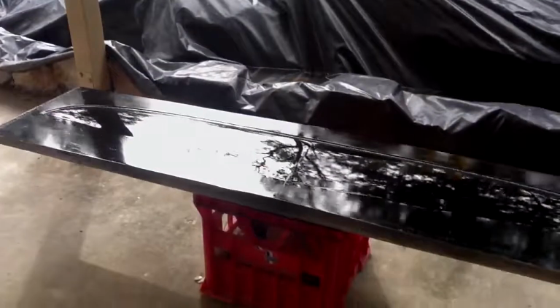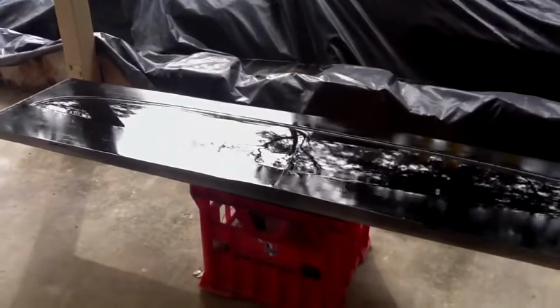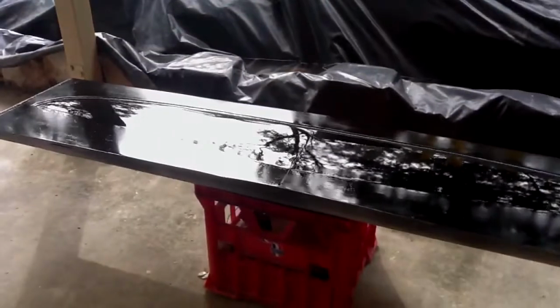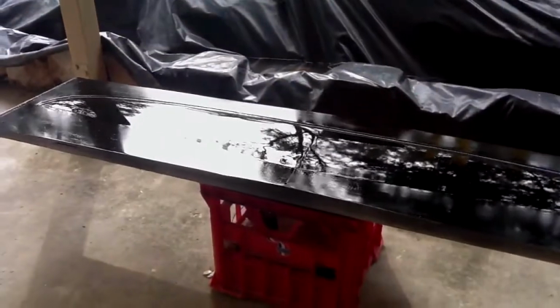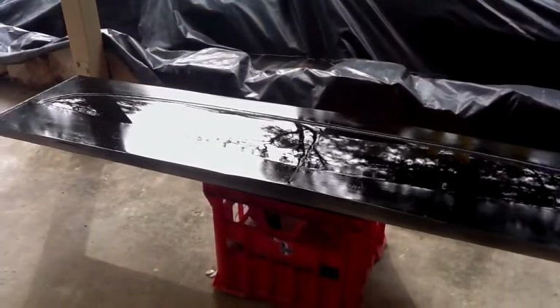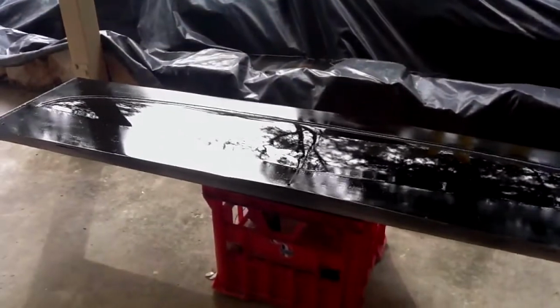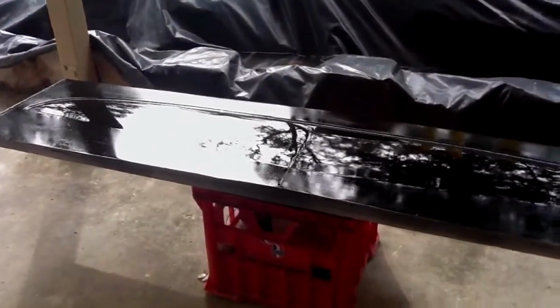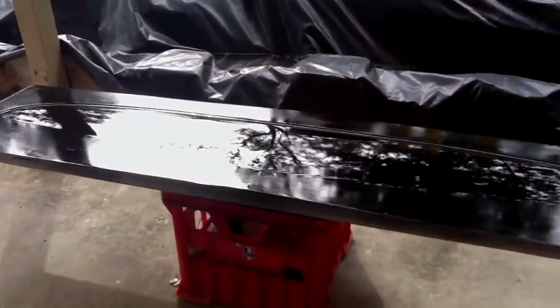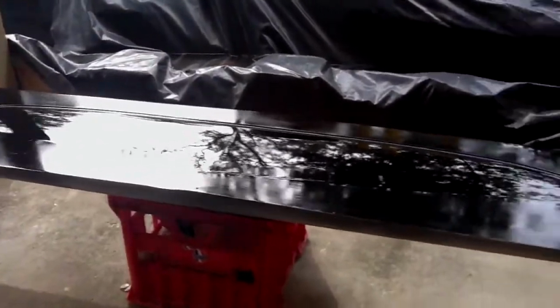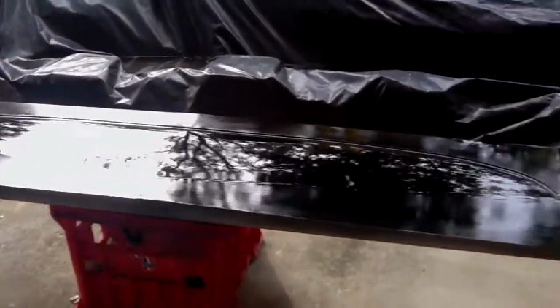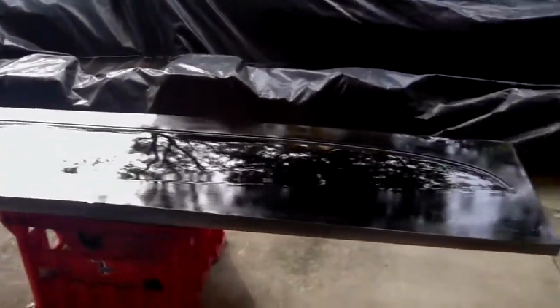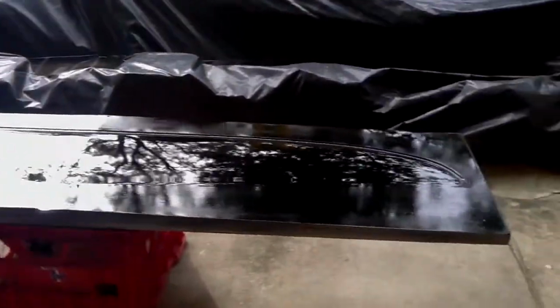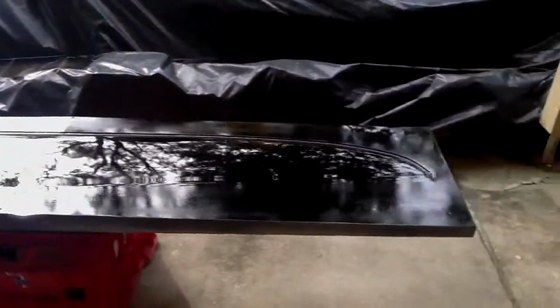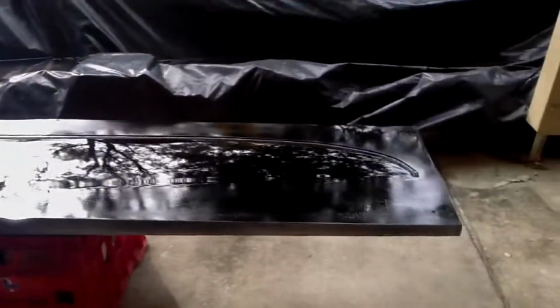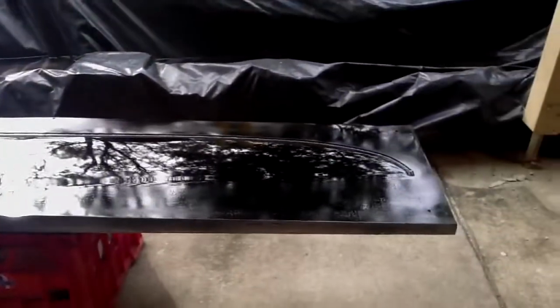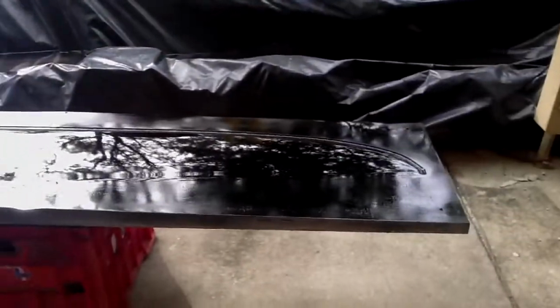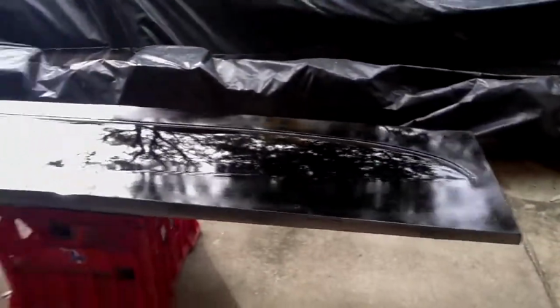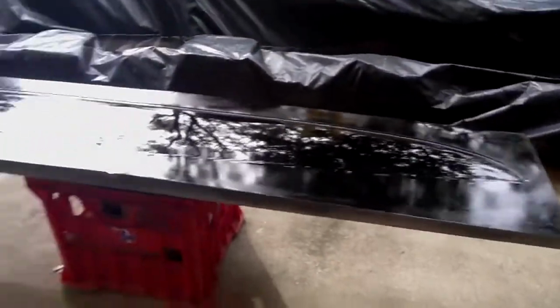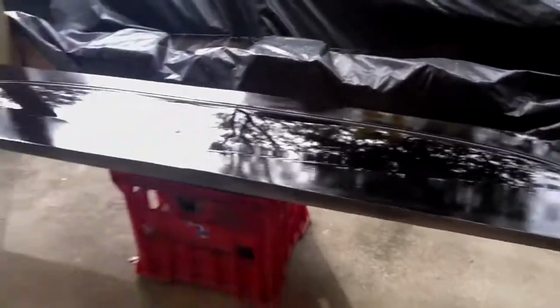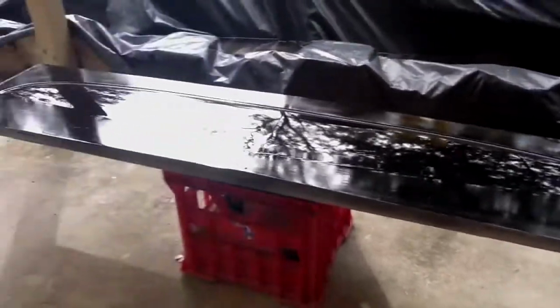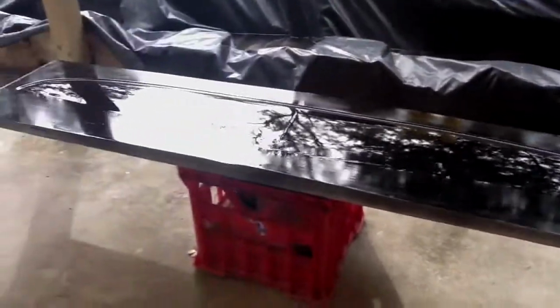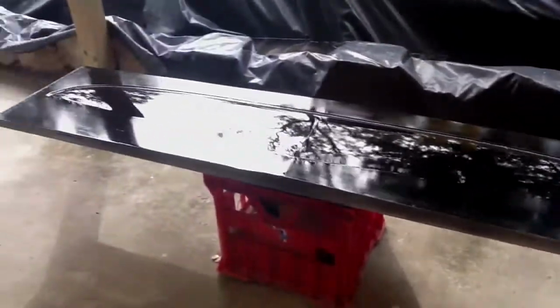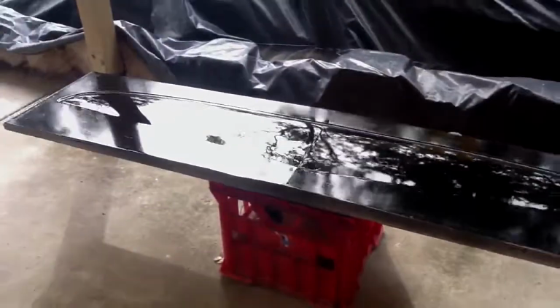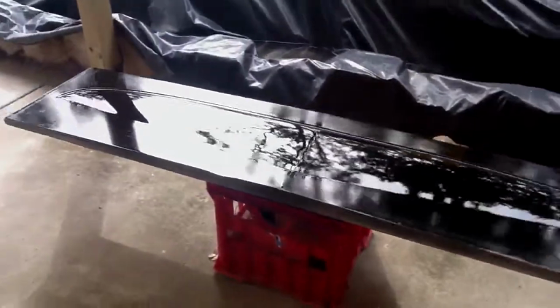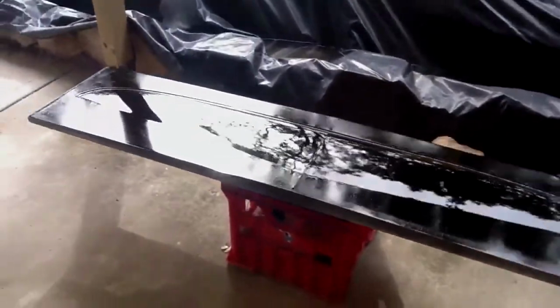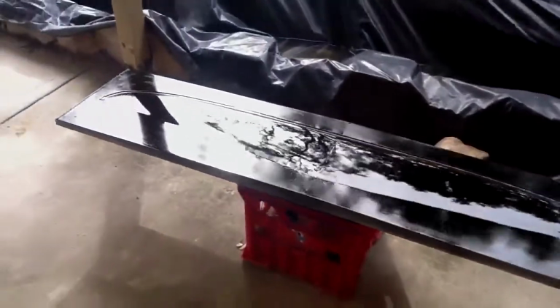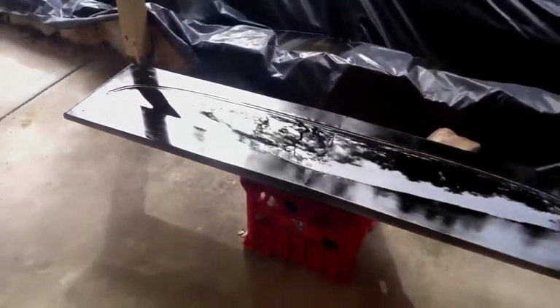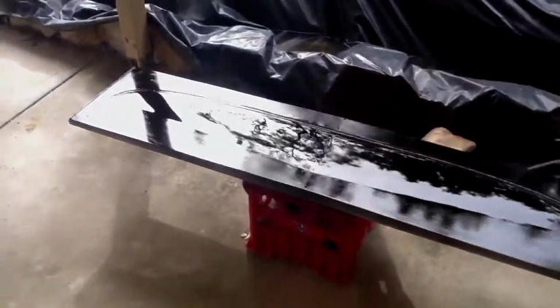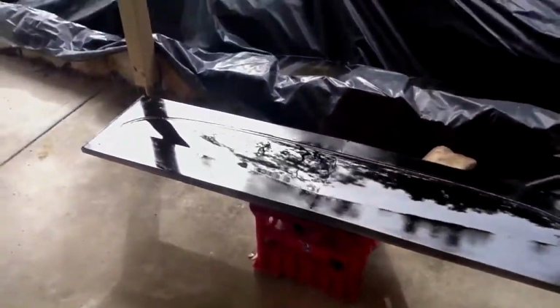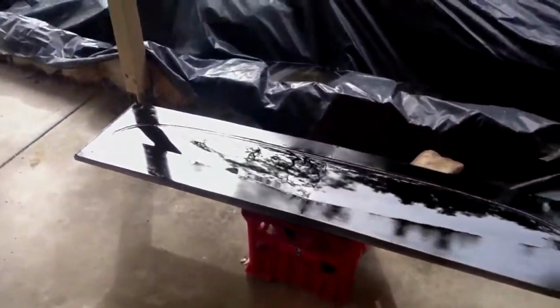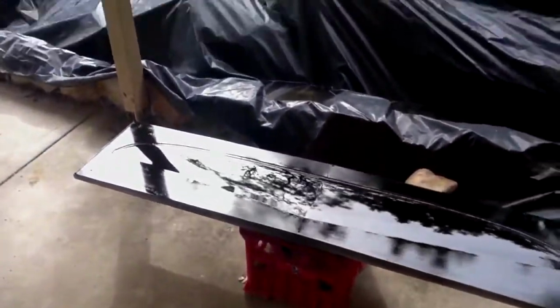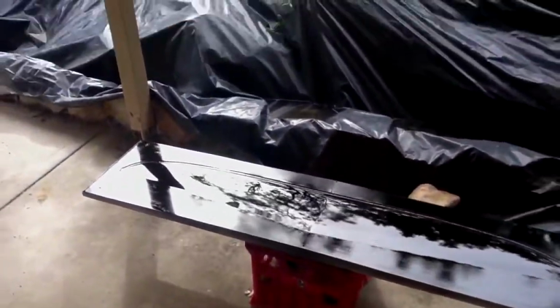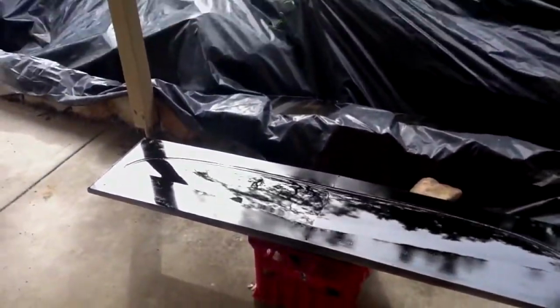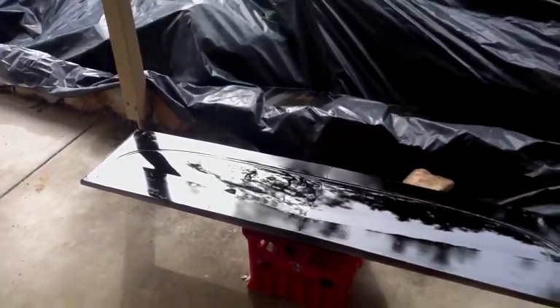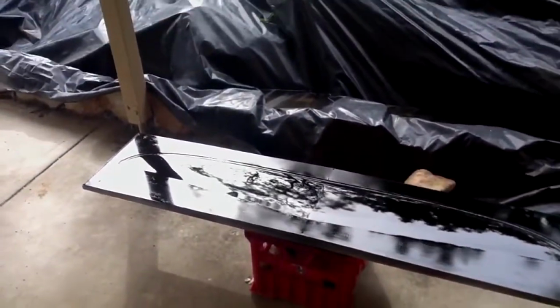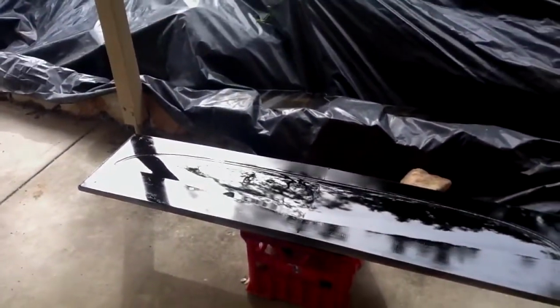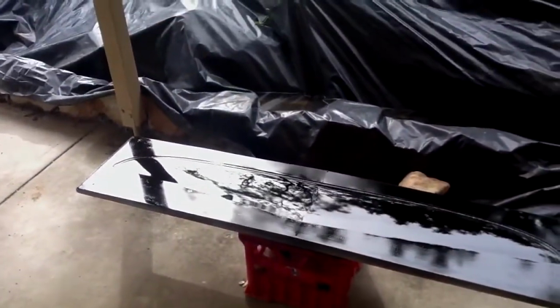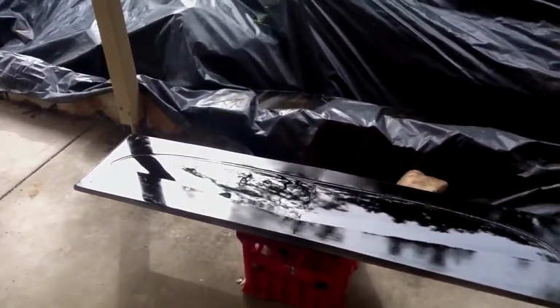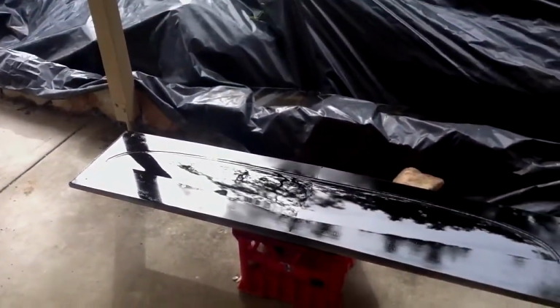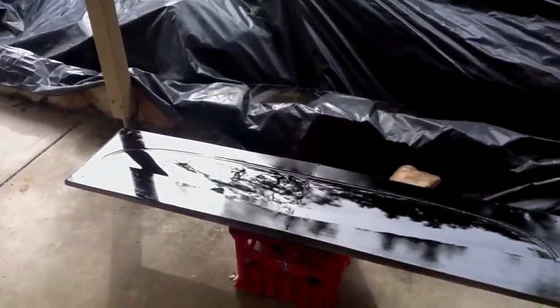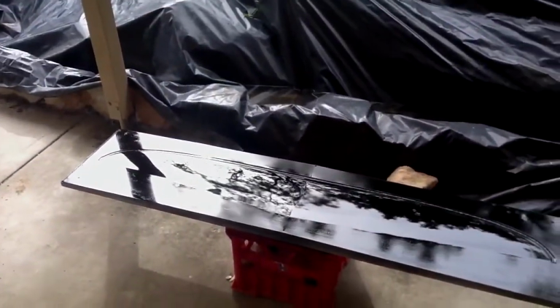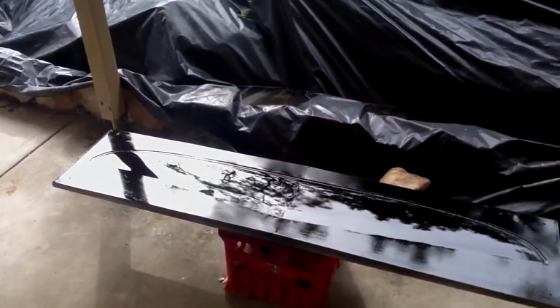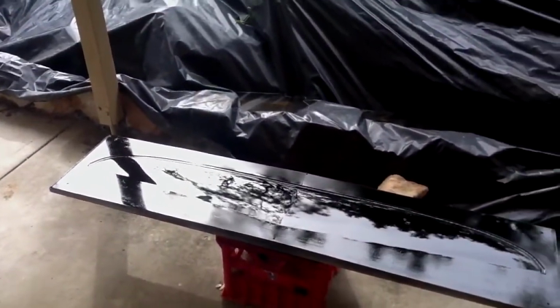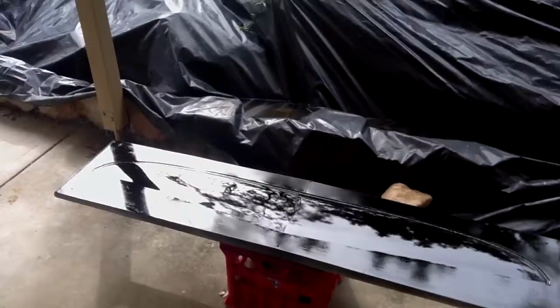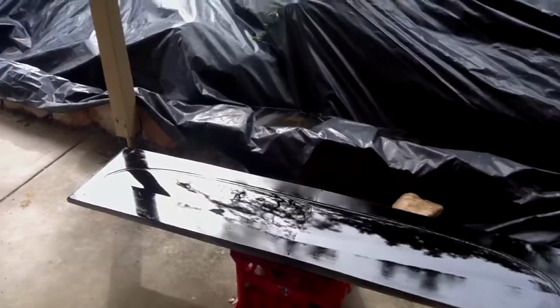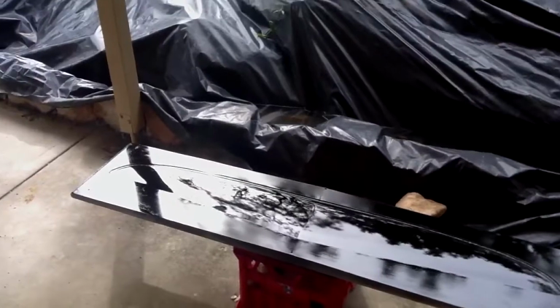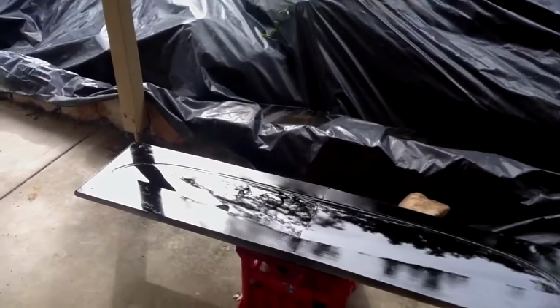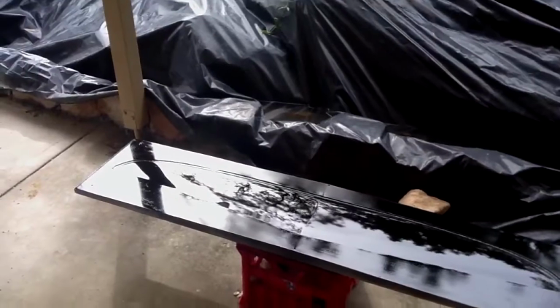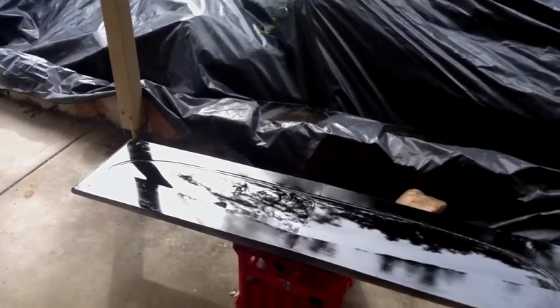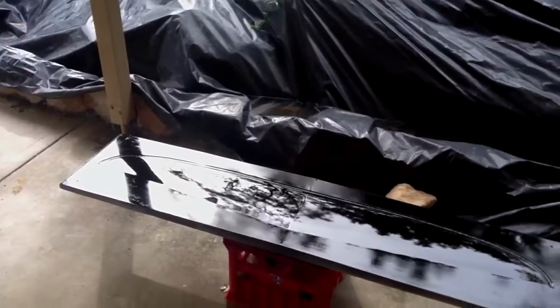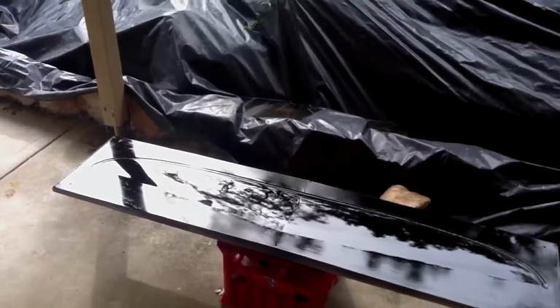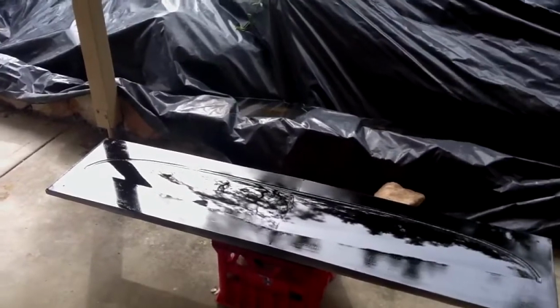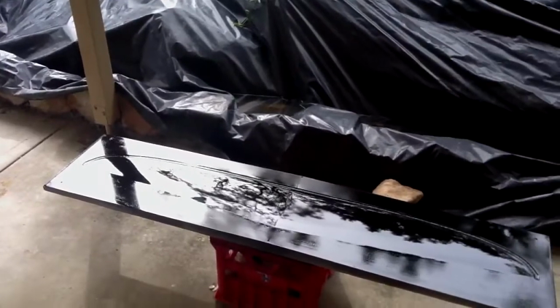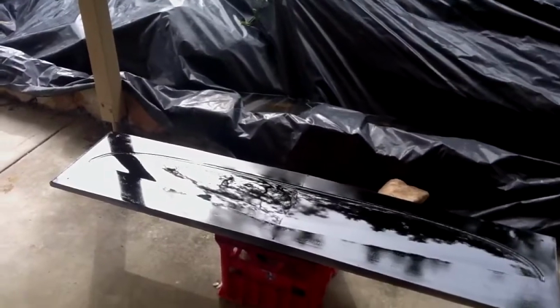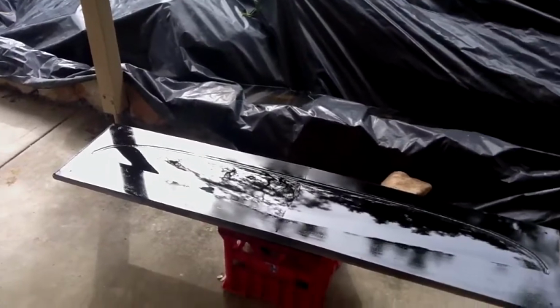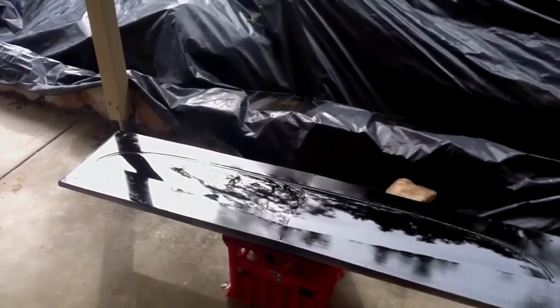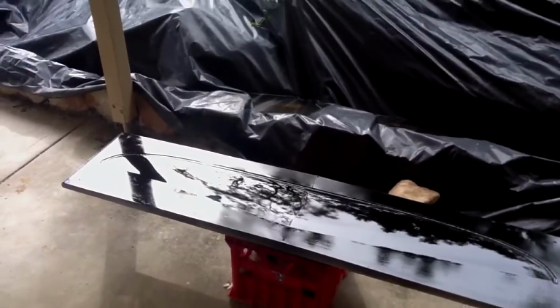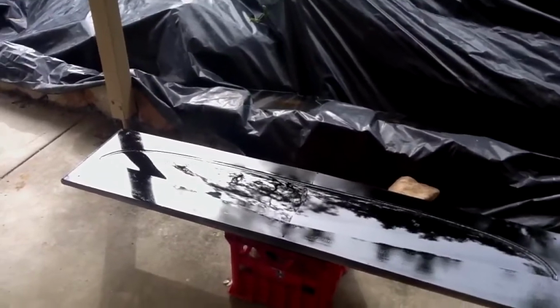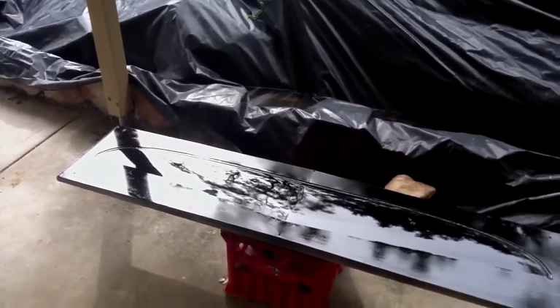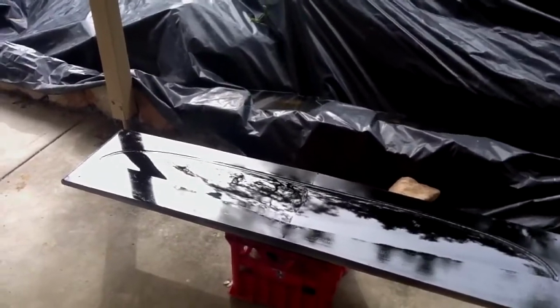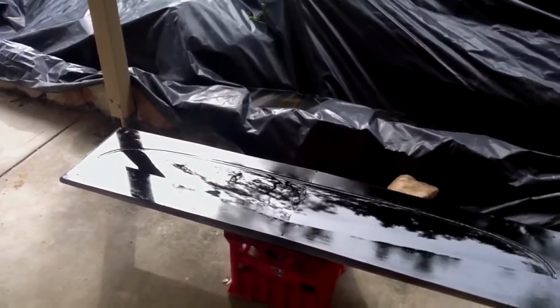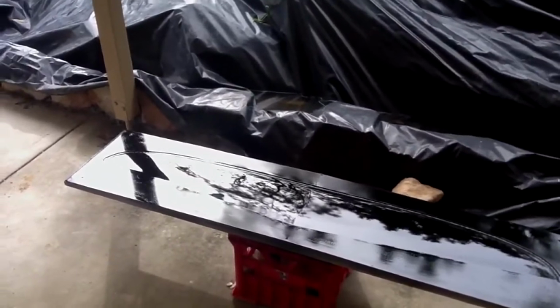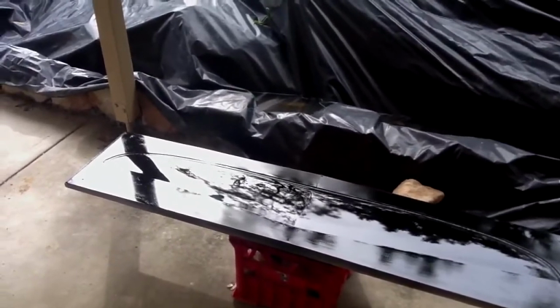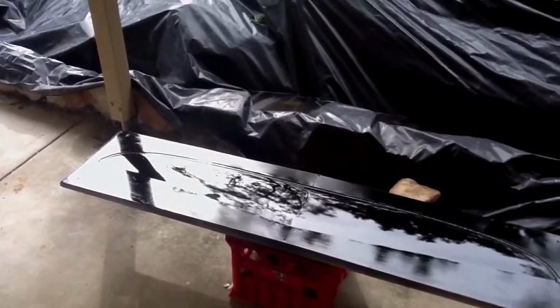Come up nice and glossy and shiny and hopefully it'll produce a fairly reasonable plug at the end of it. See you soon.